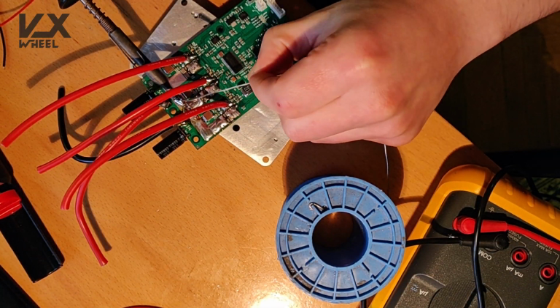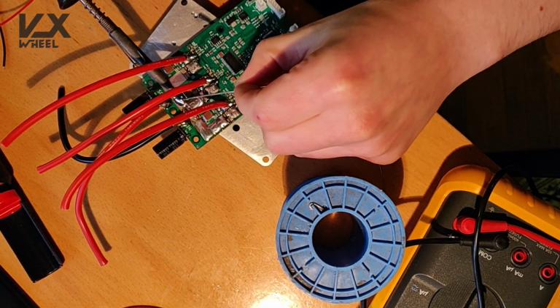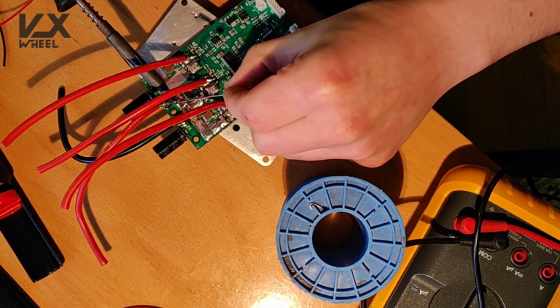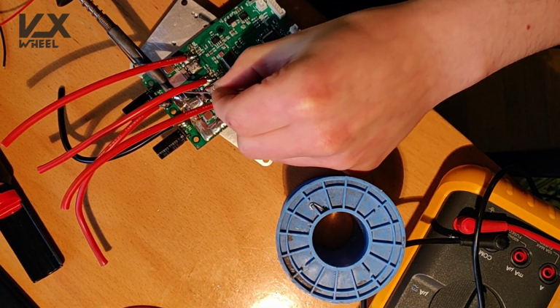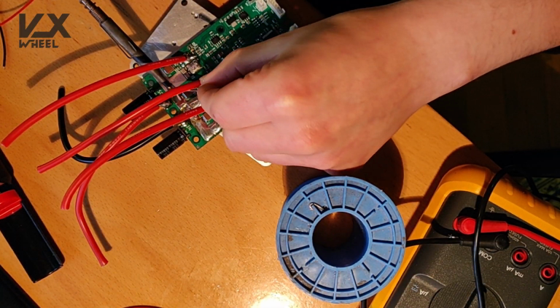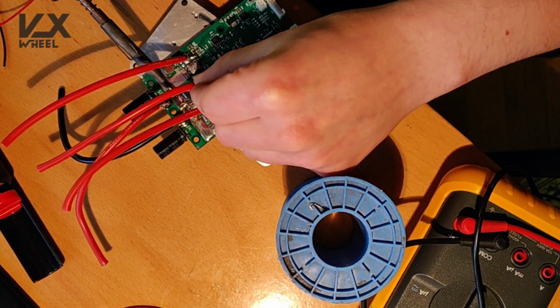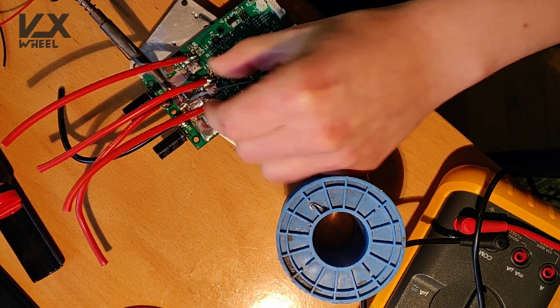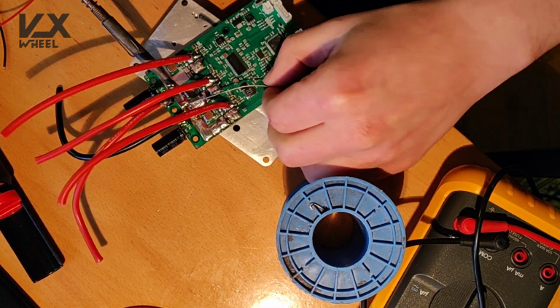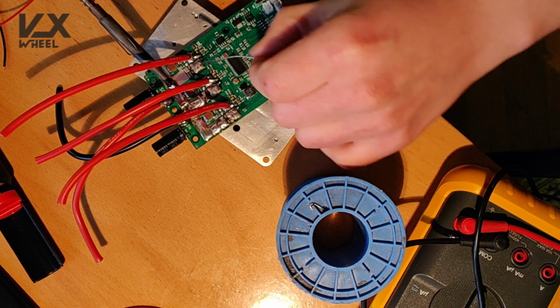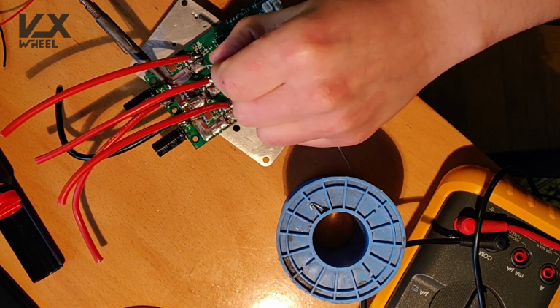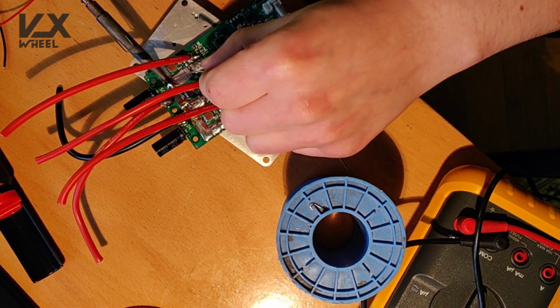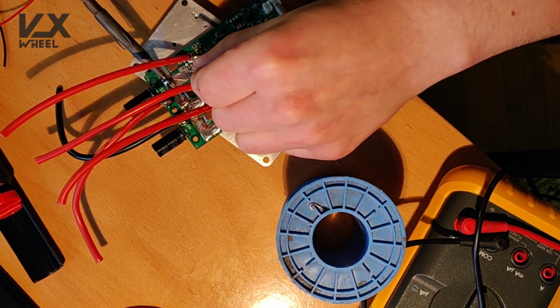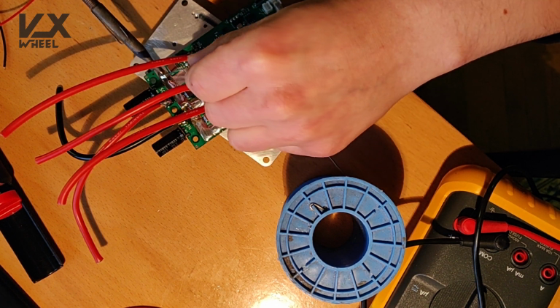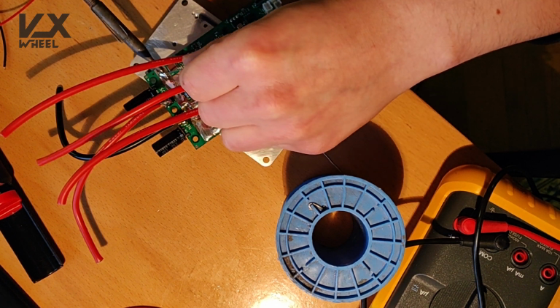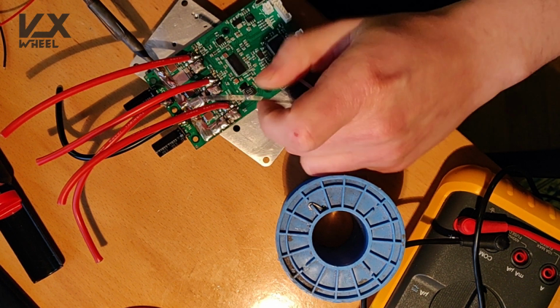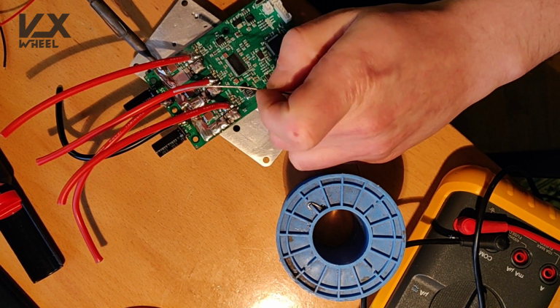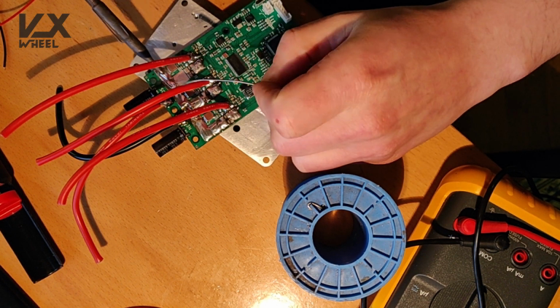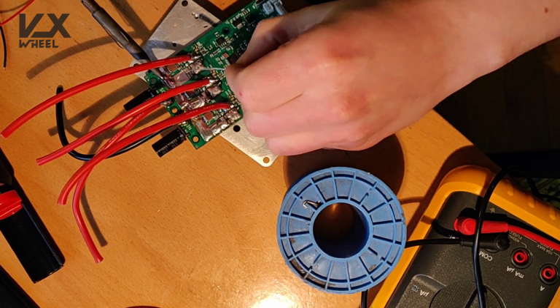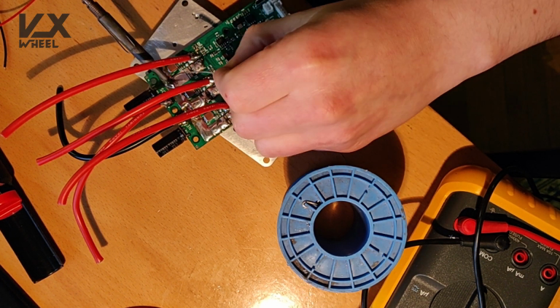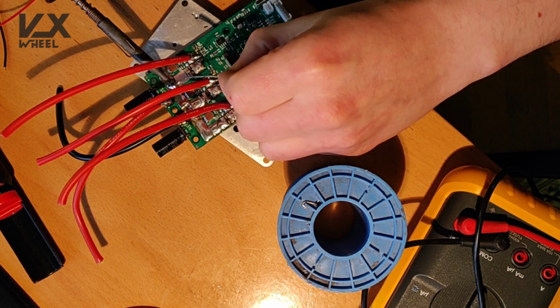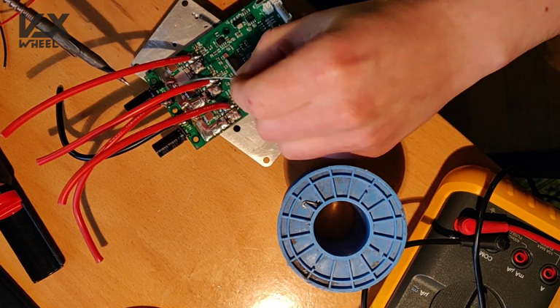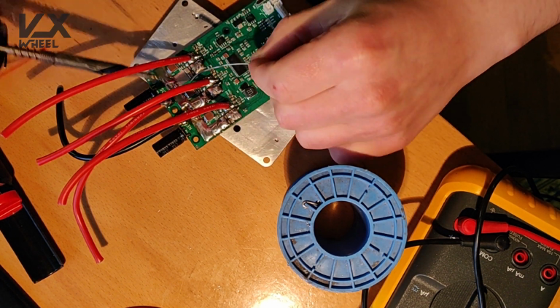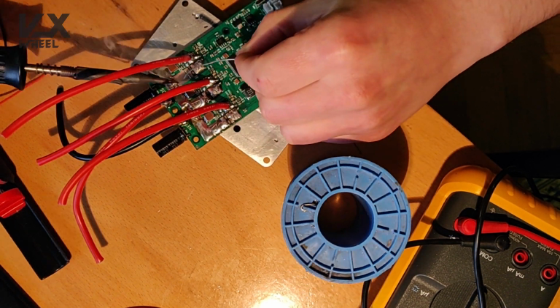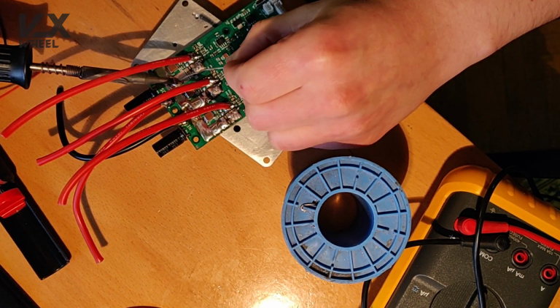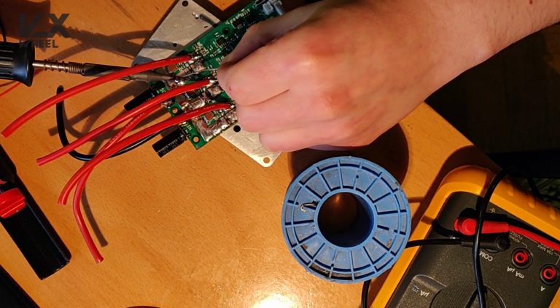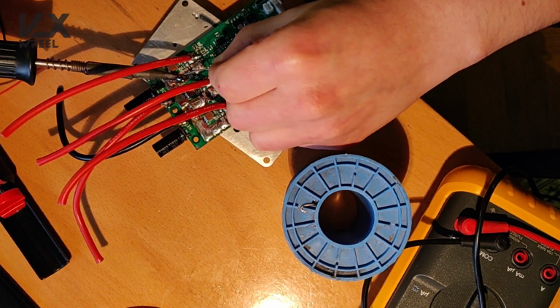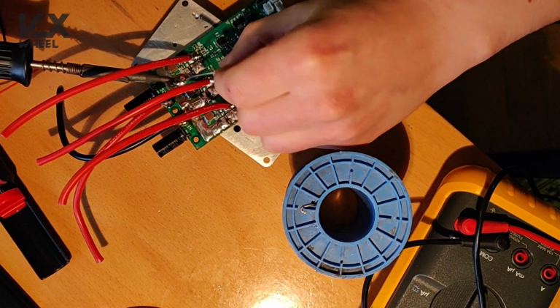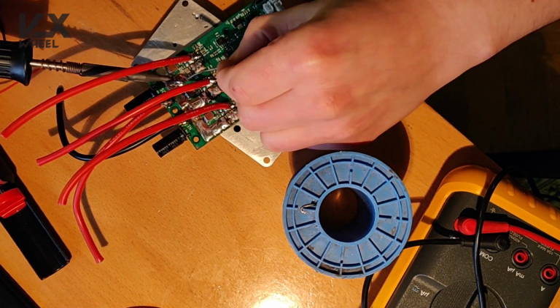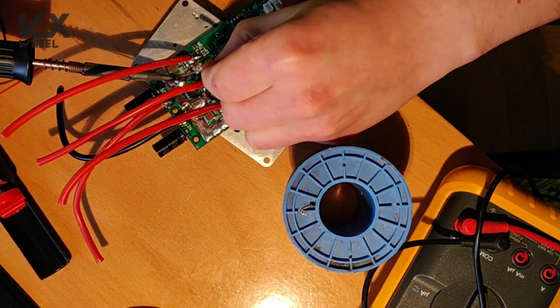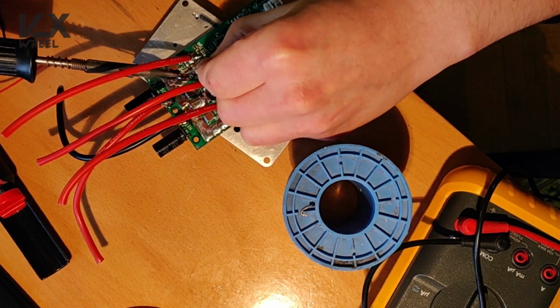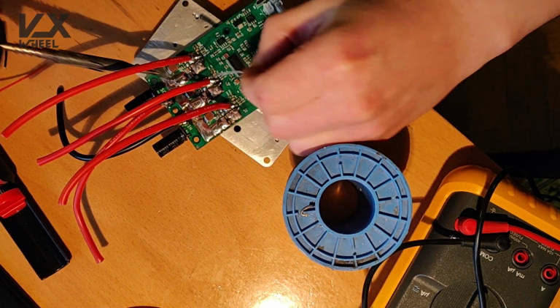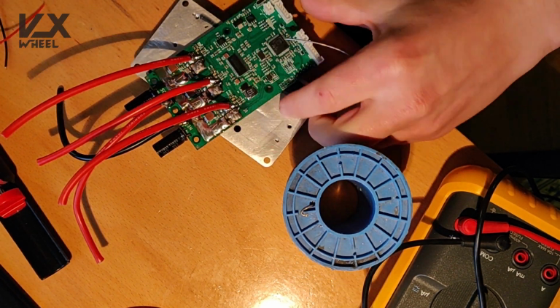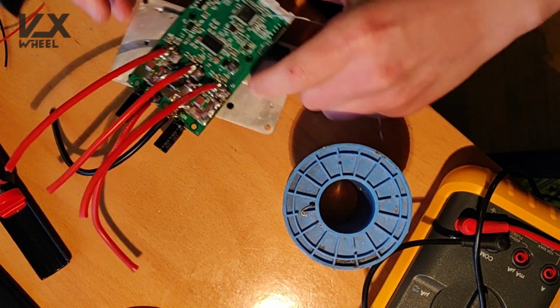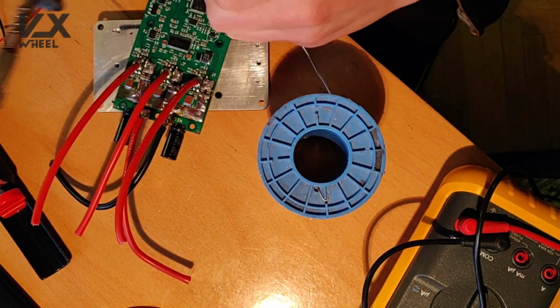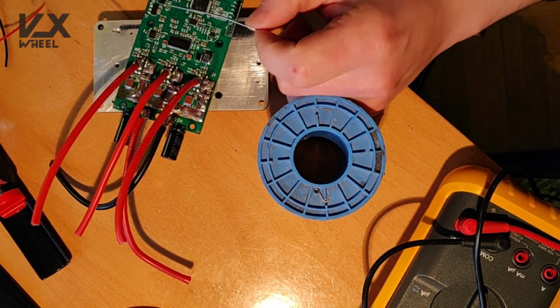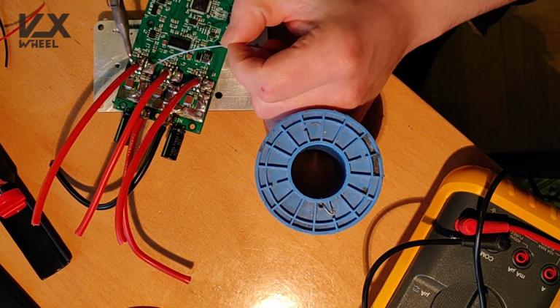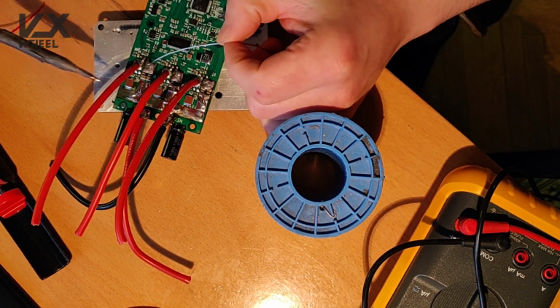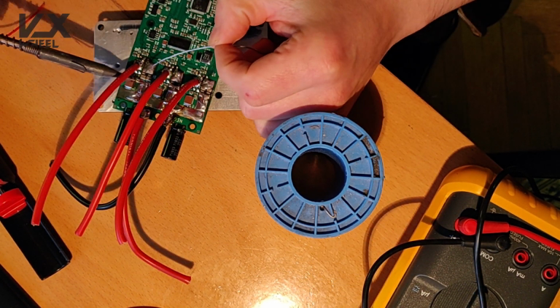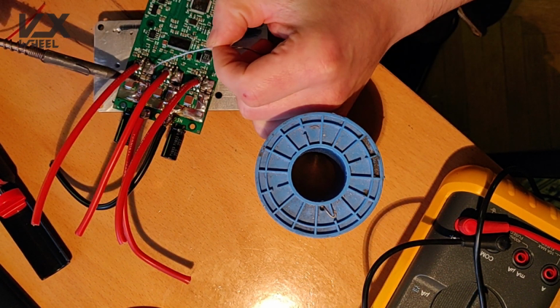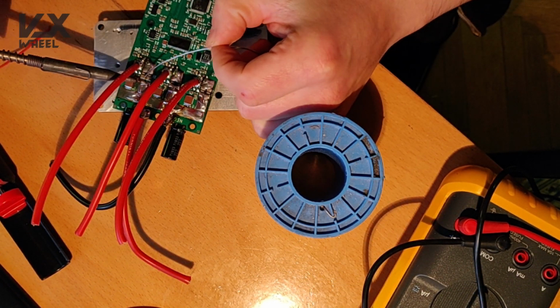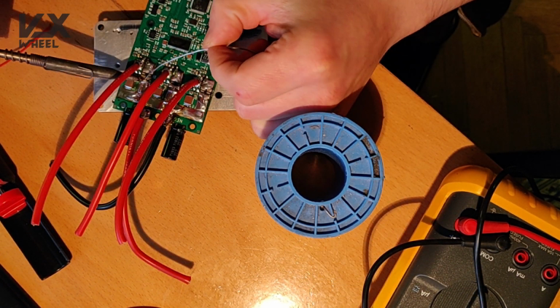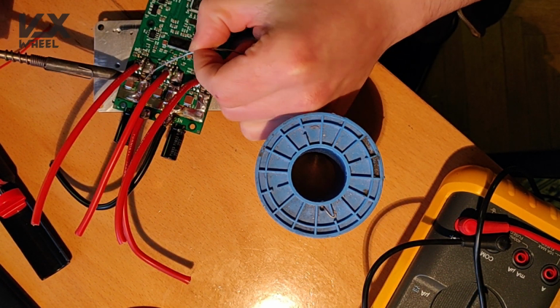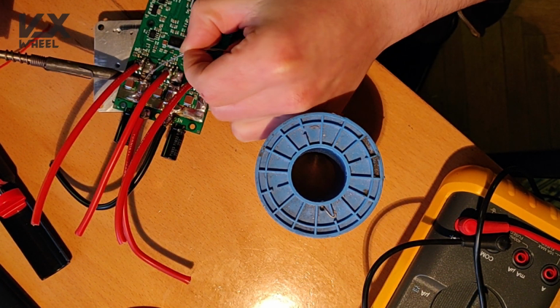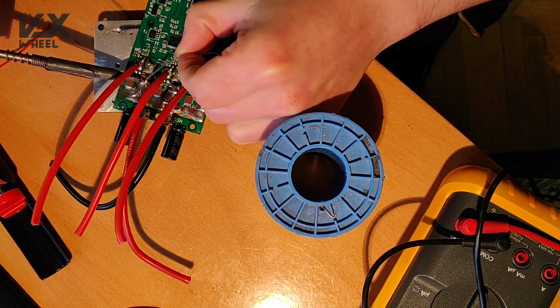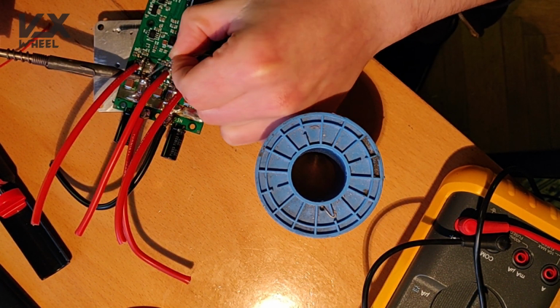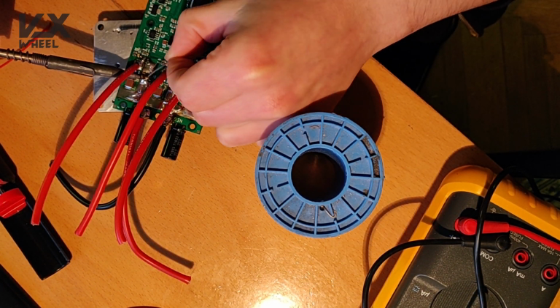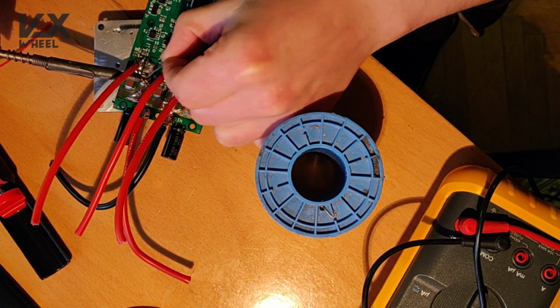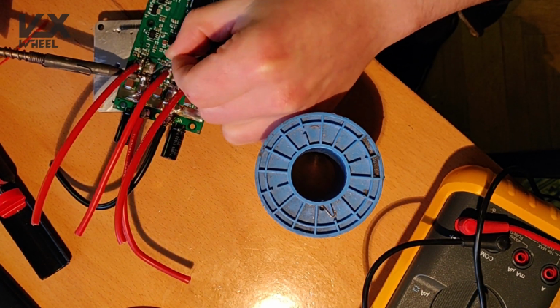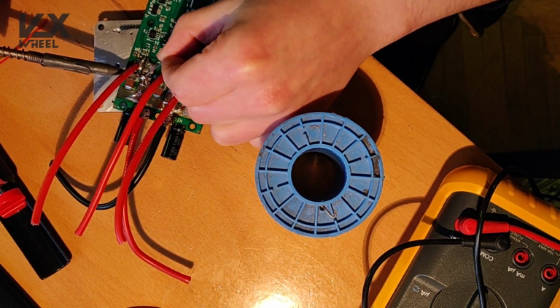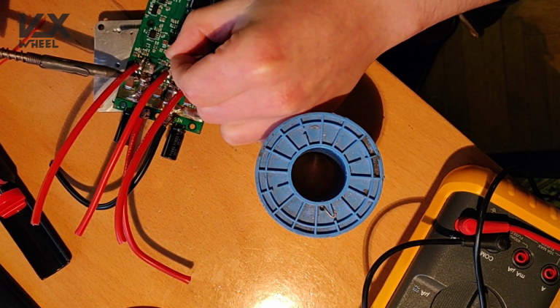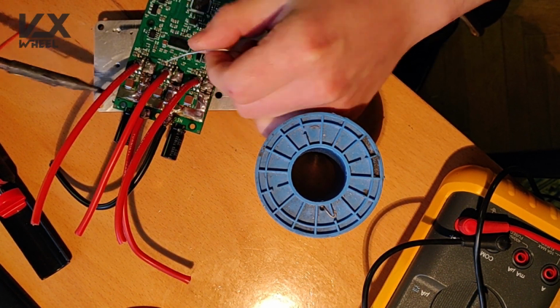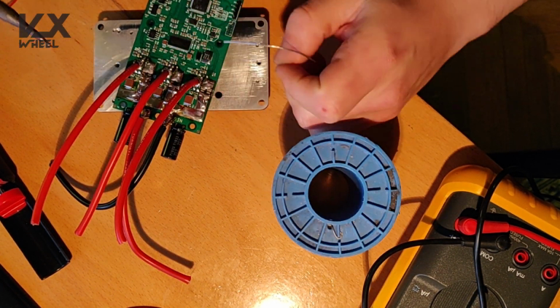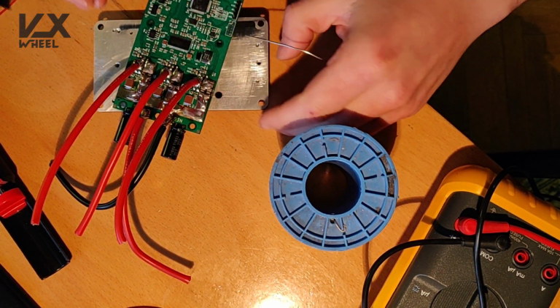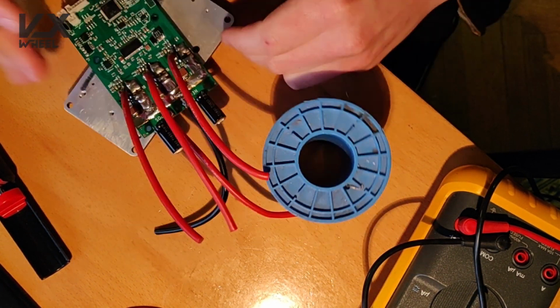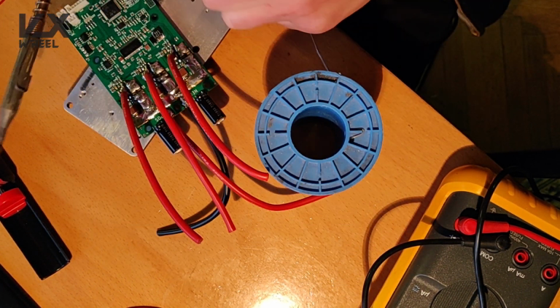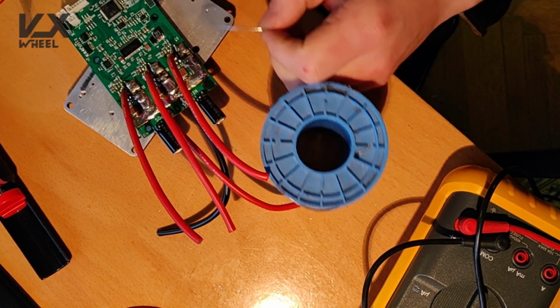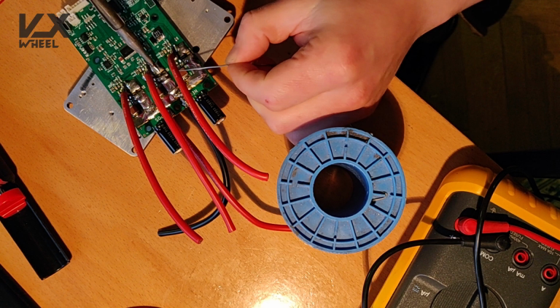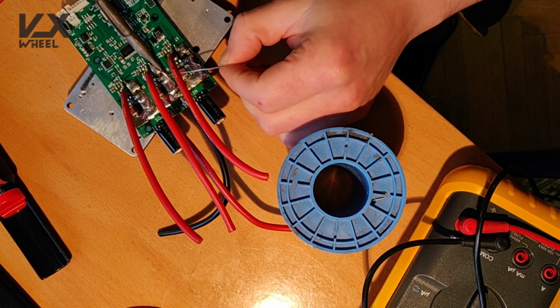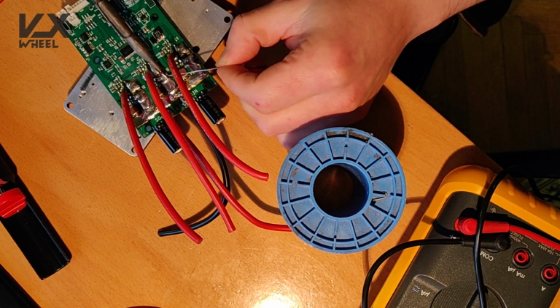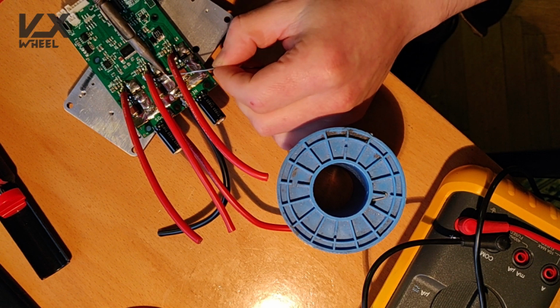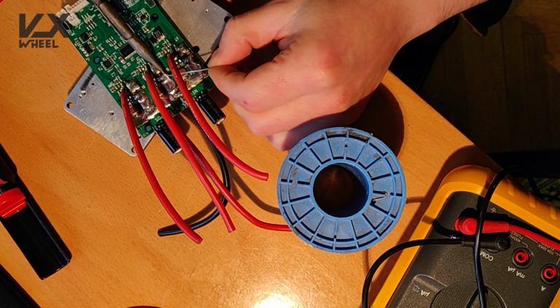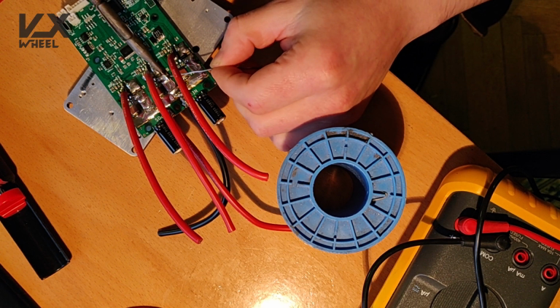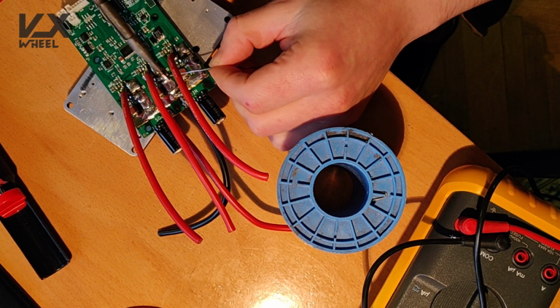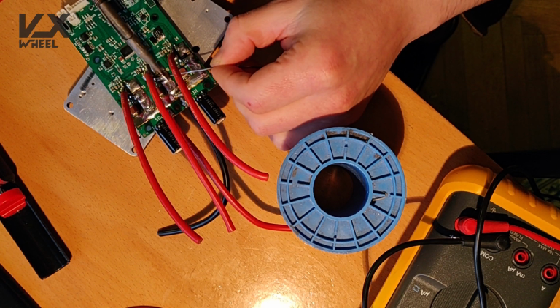The rest are just the JST connectors. Those are easy to solder, so I didn't even film them.